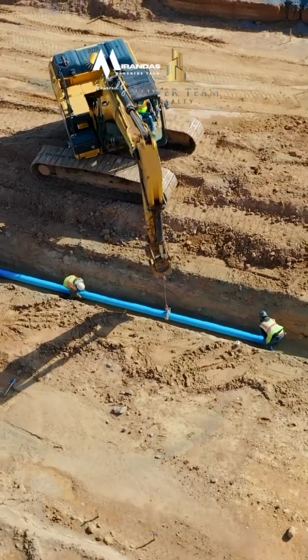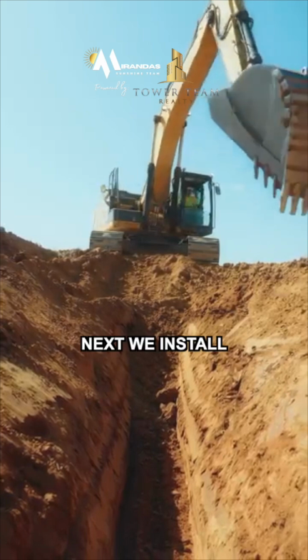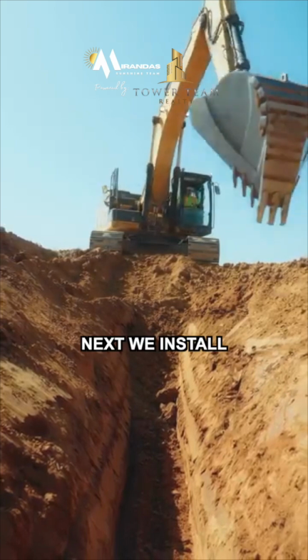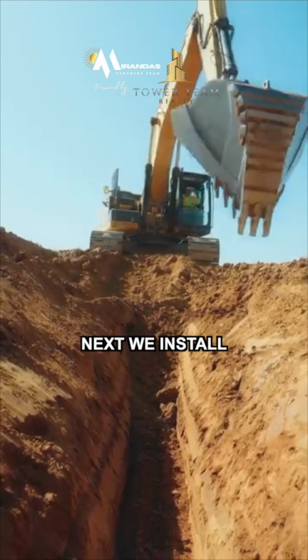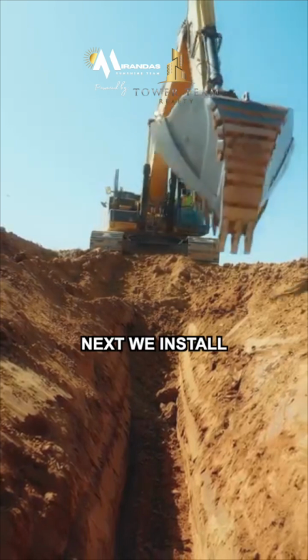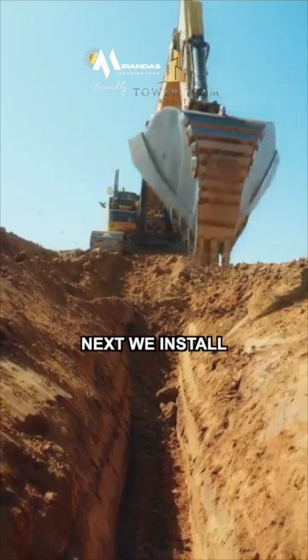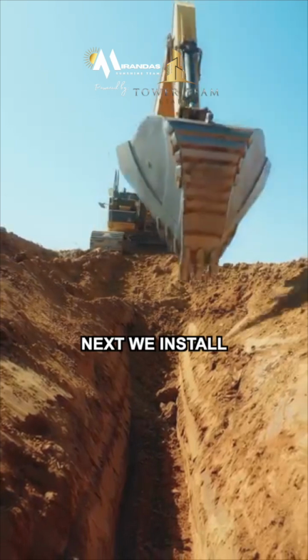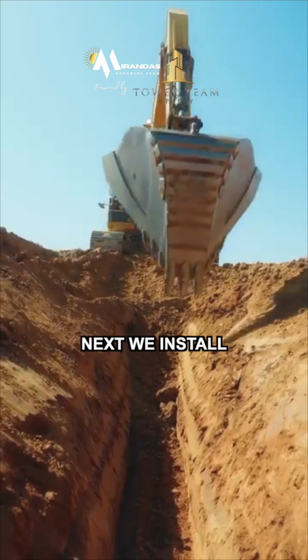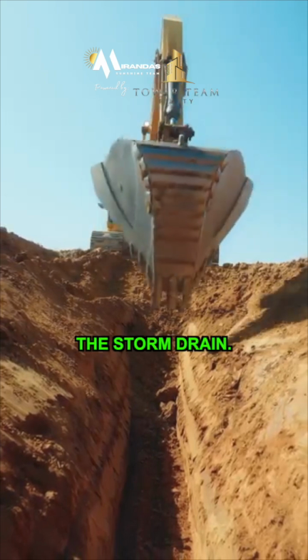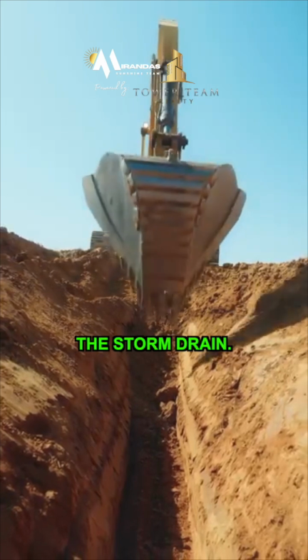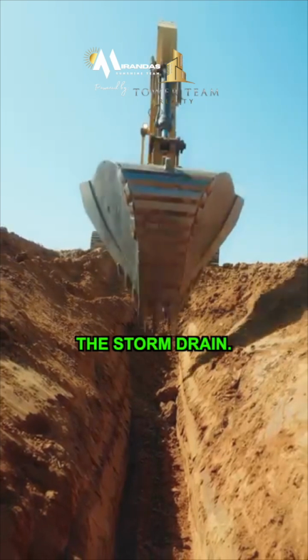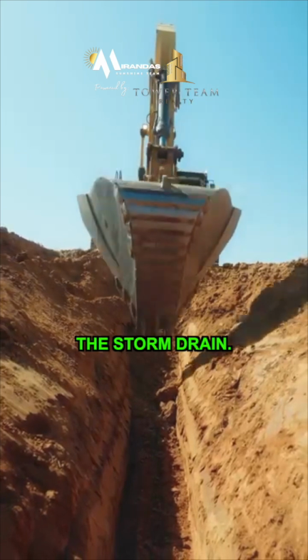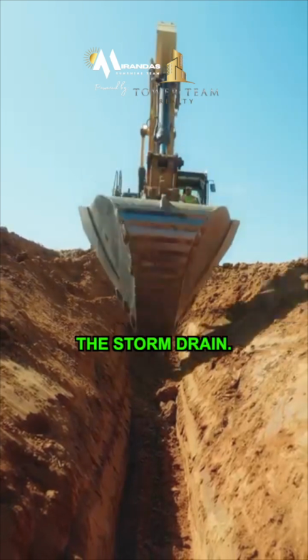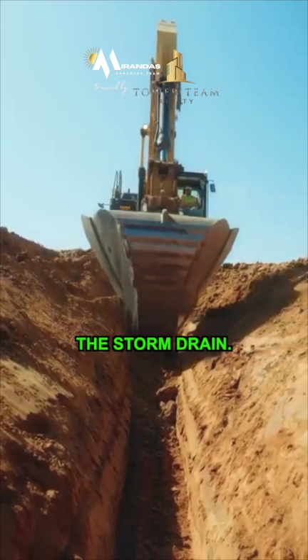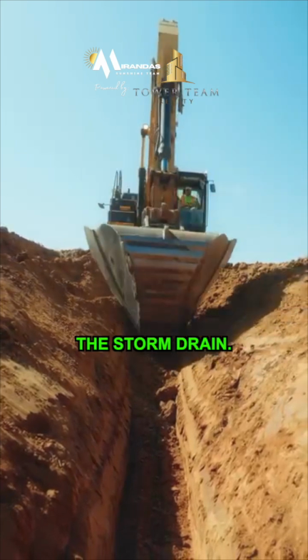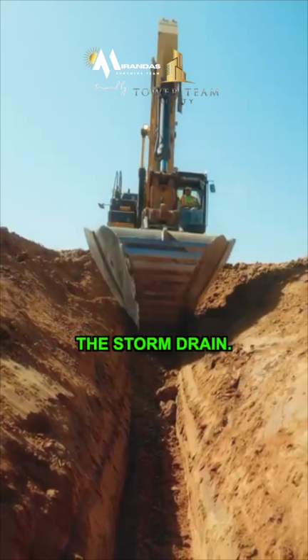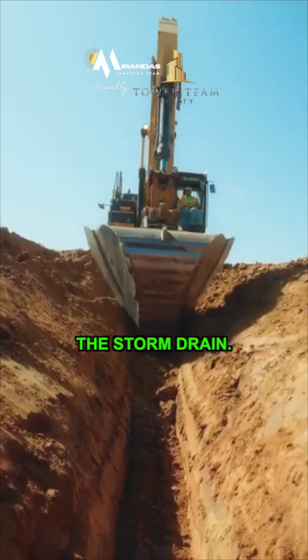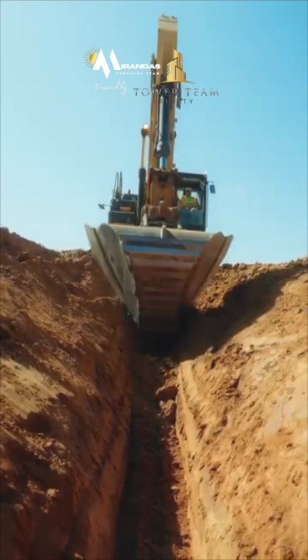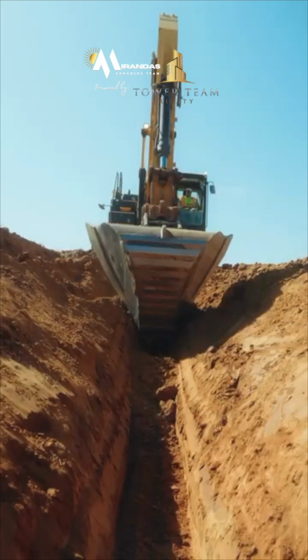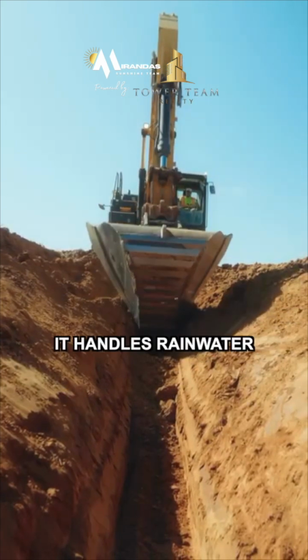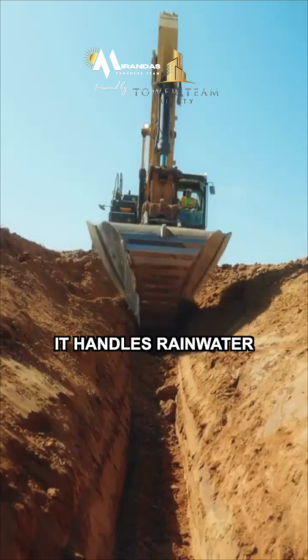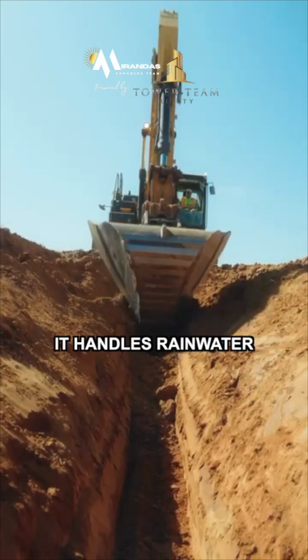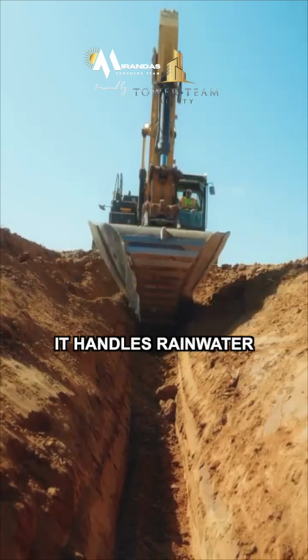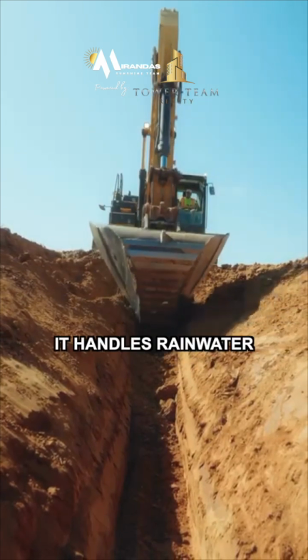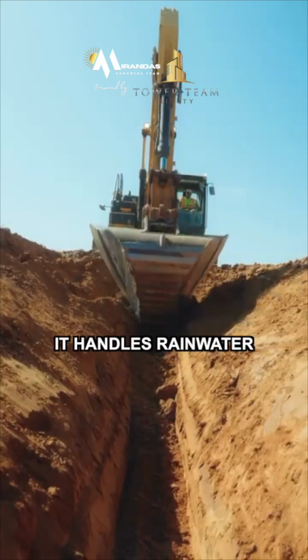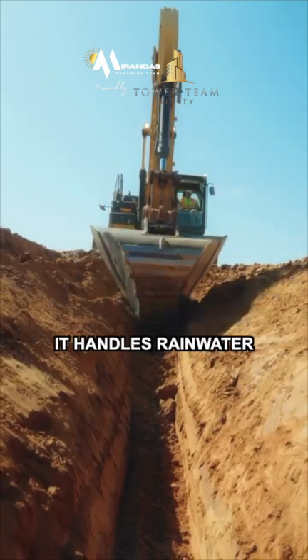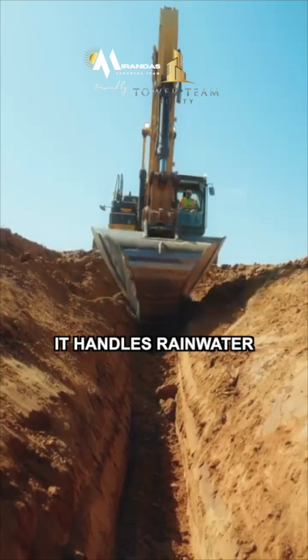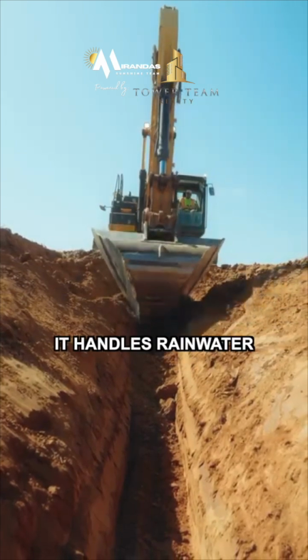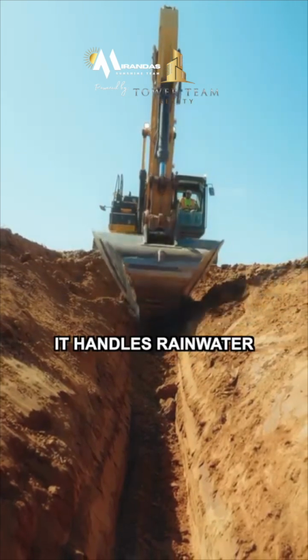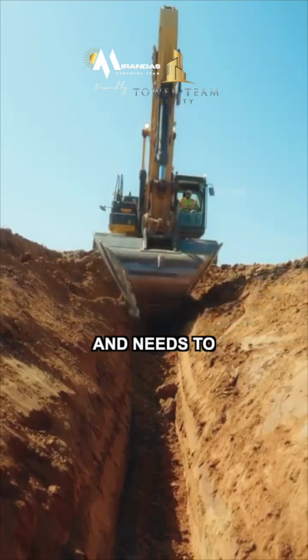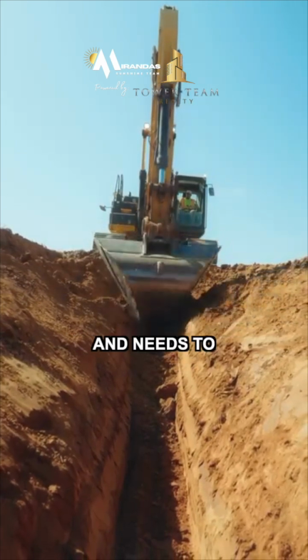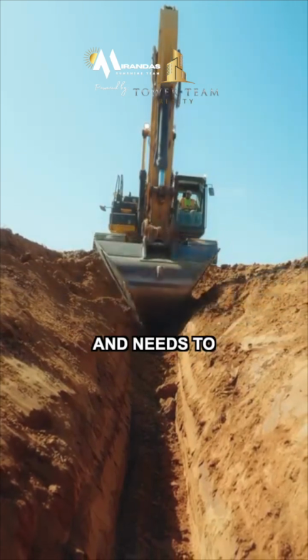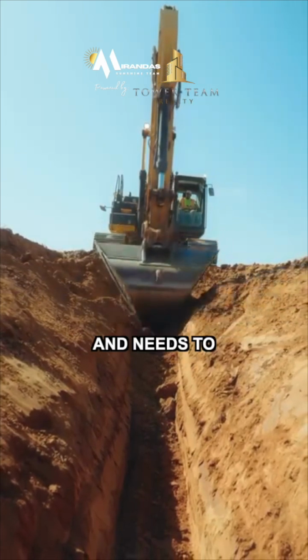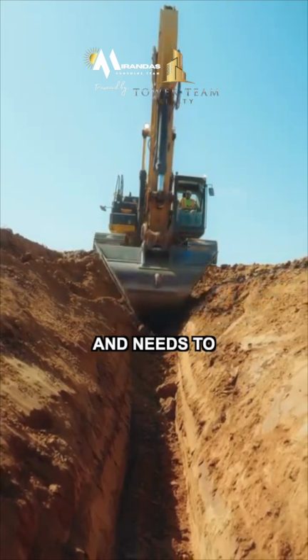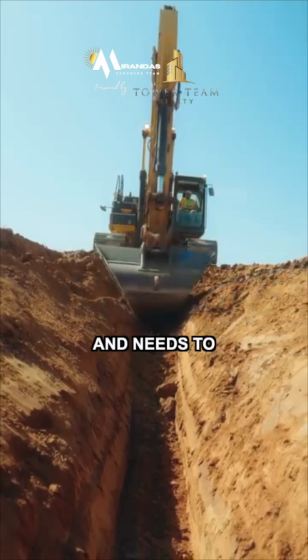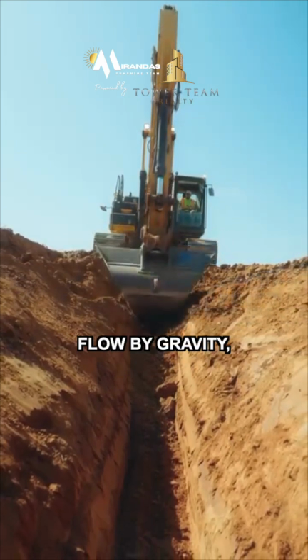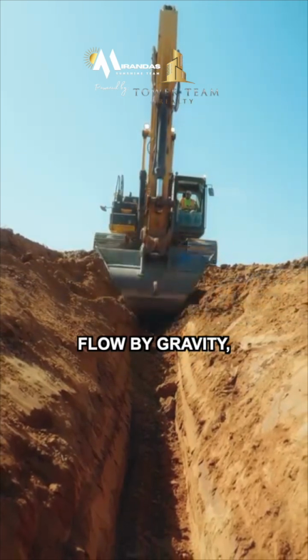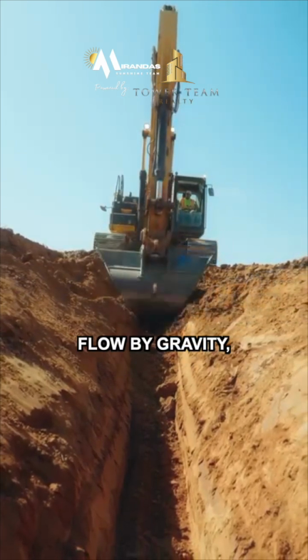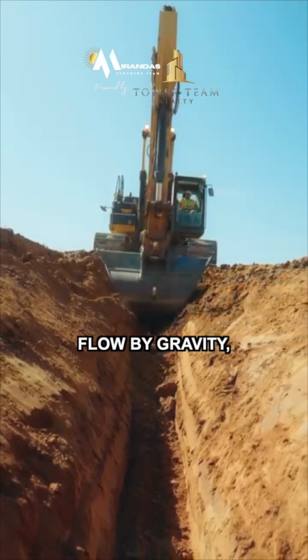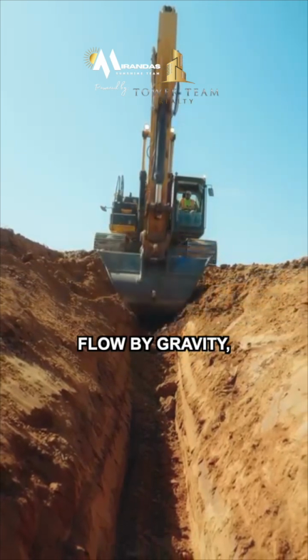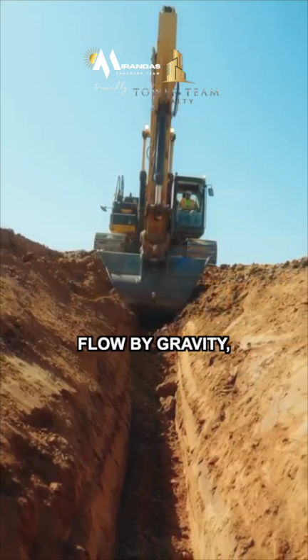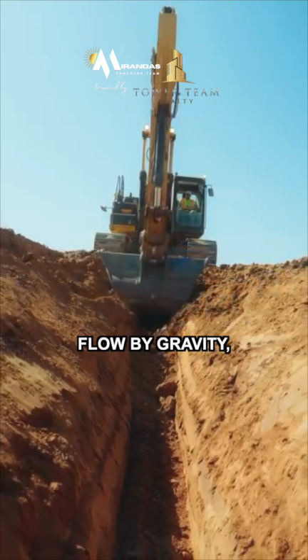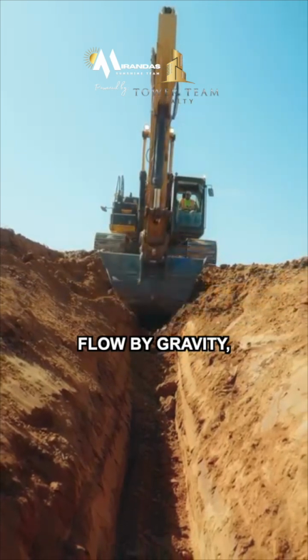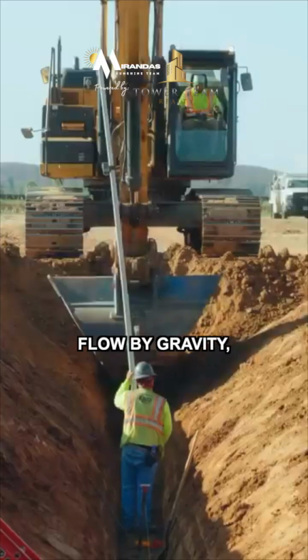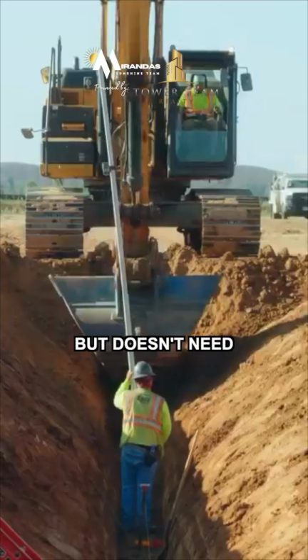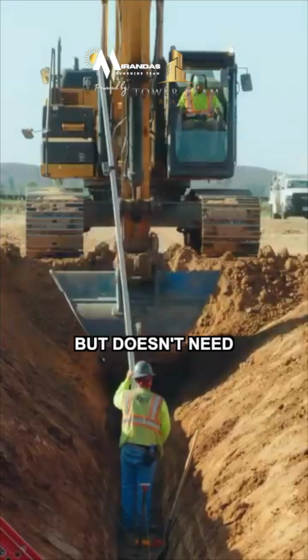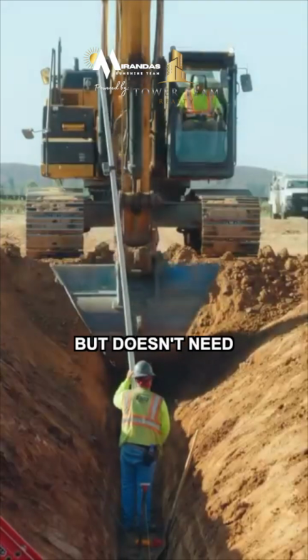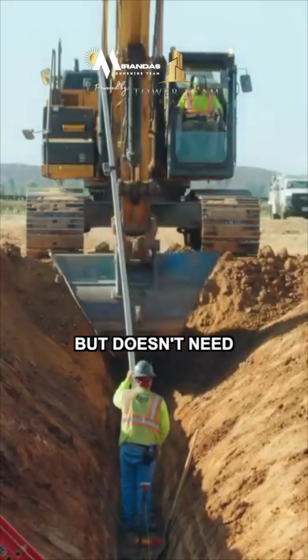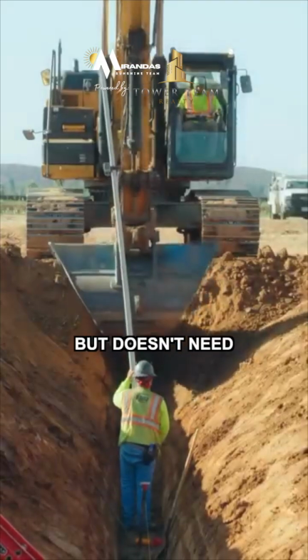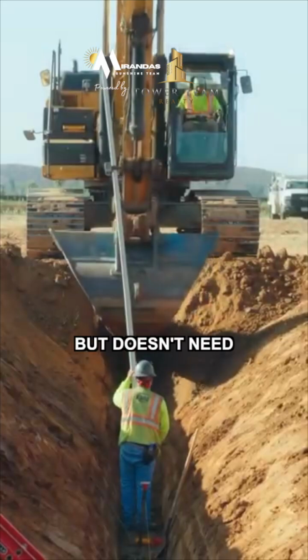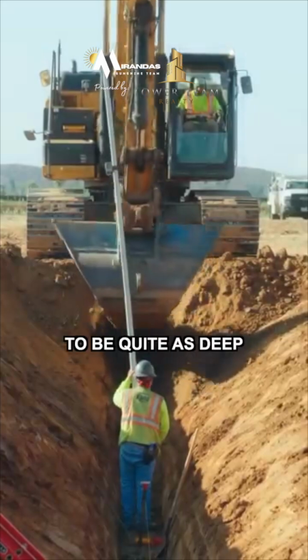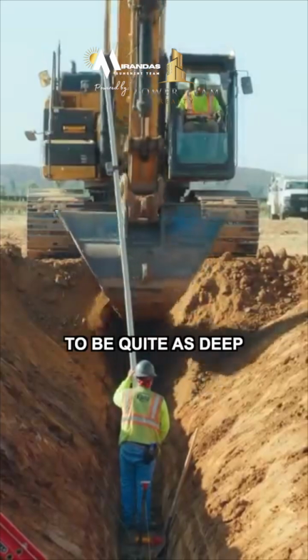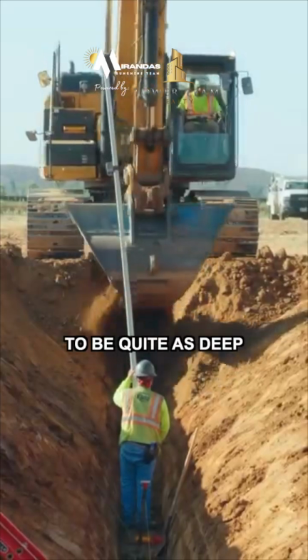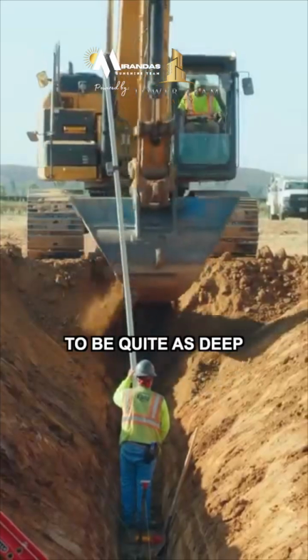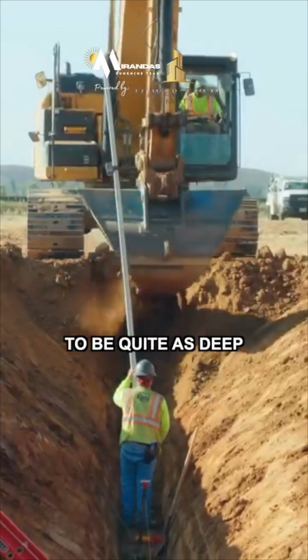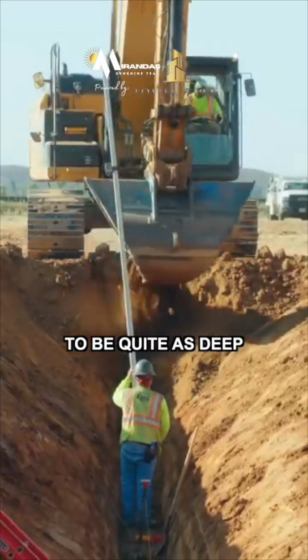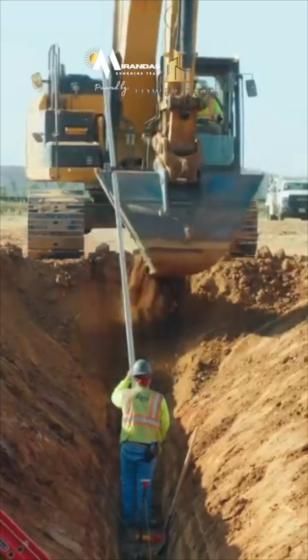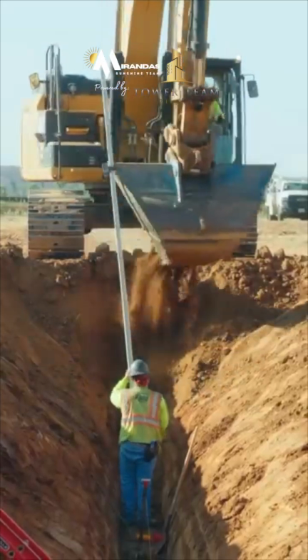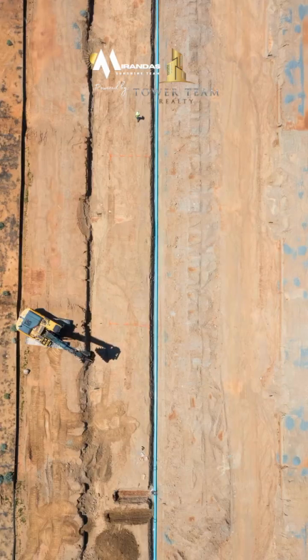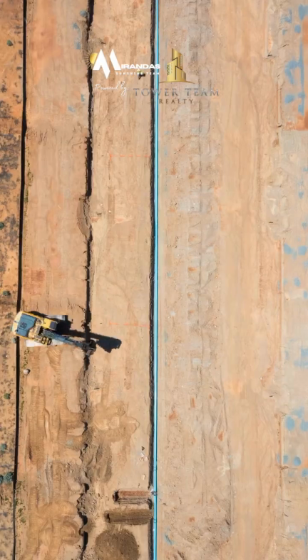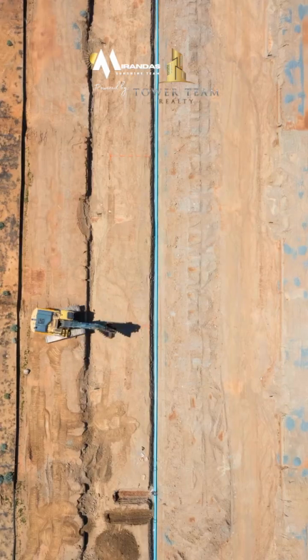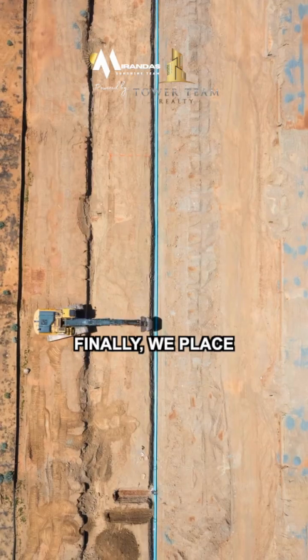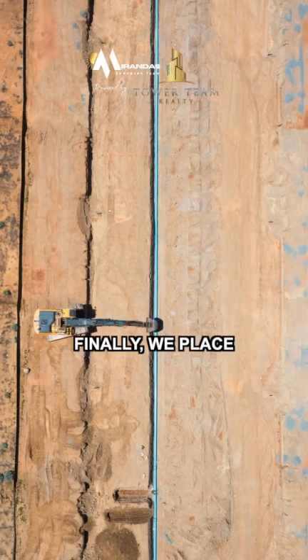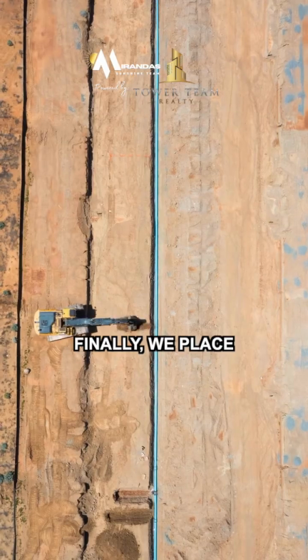Next, we install the storm drain. It handles rainwater and needs to flow by gravity, but doesn't need to be quite as deep.